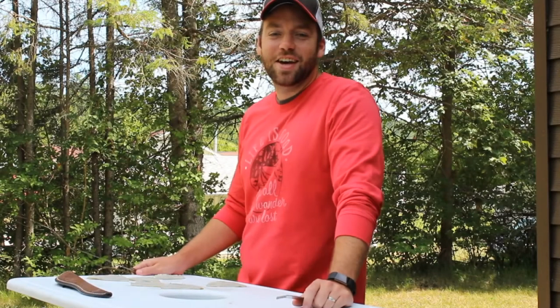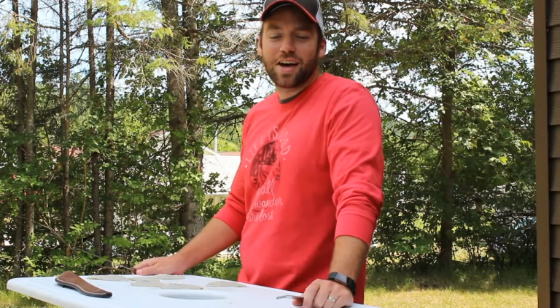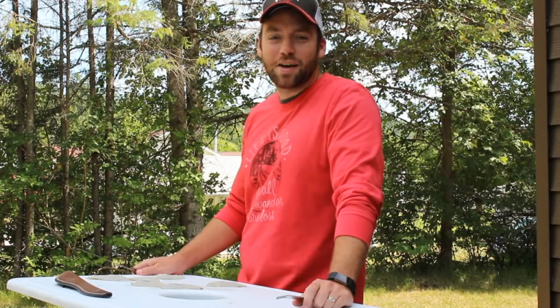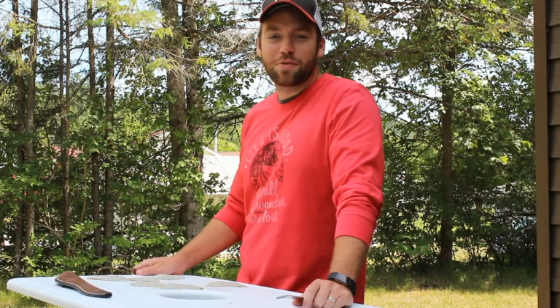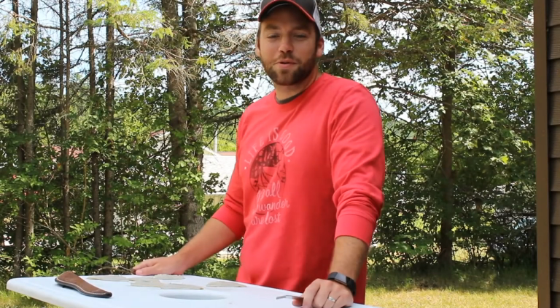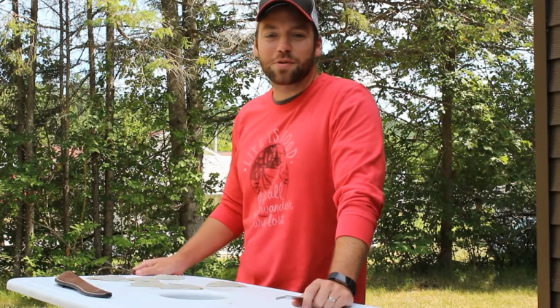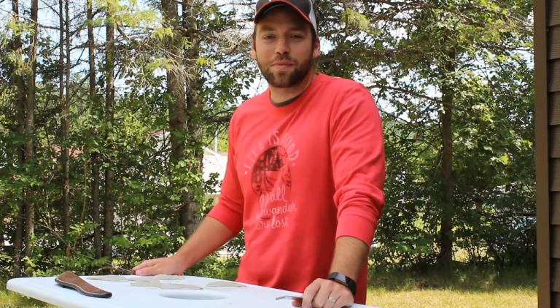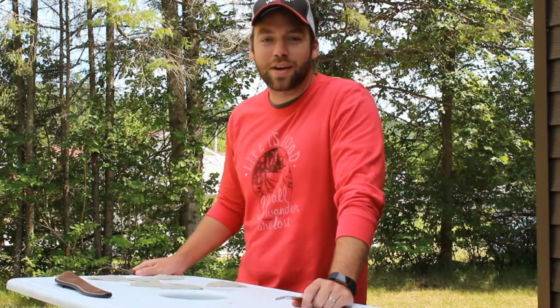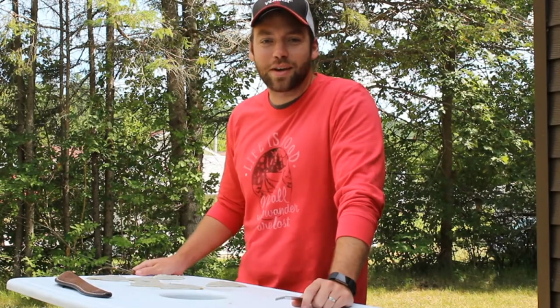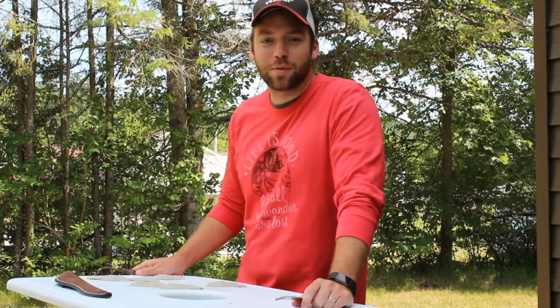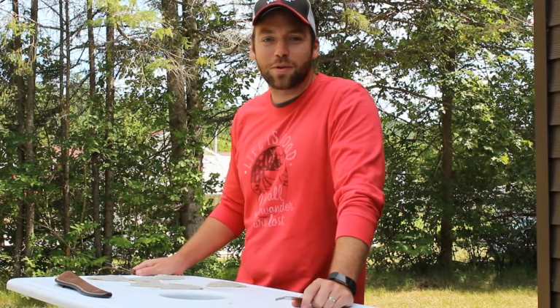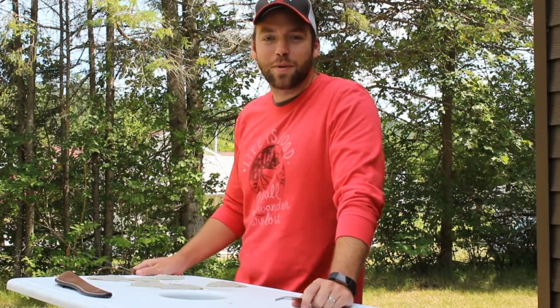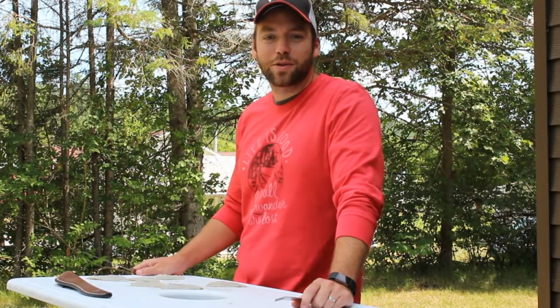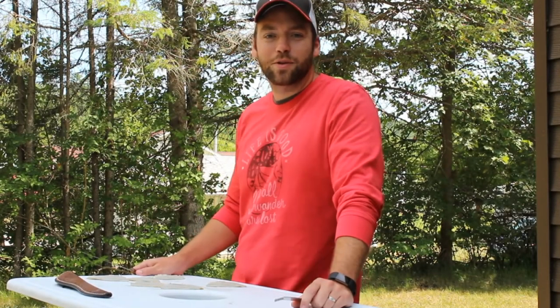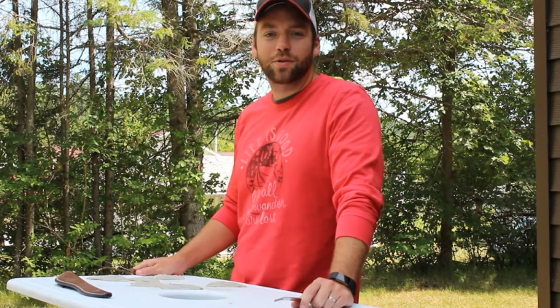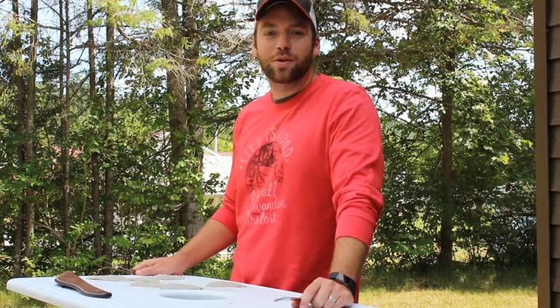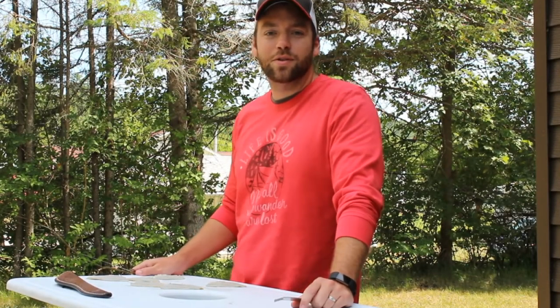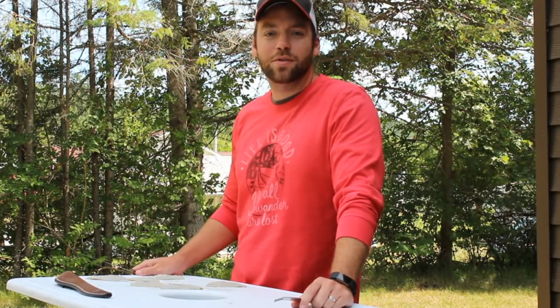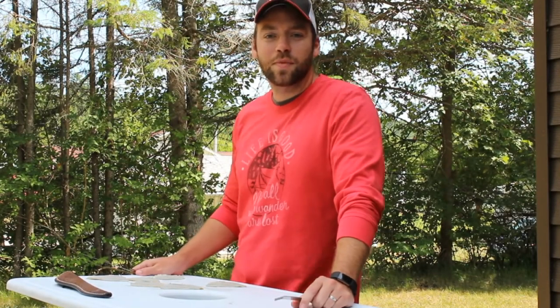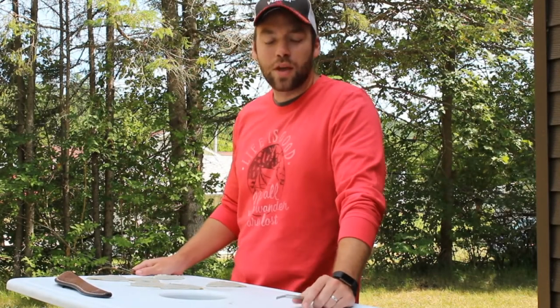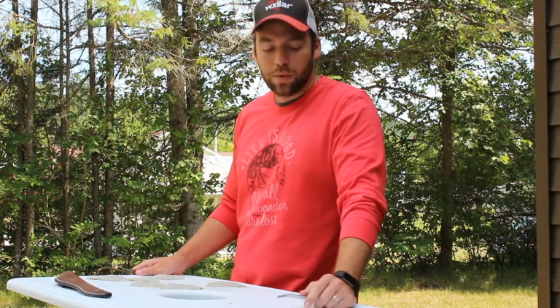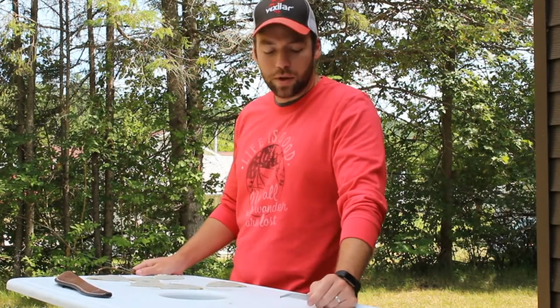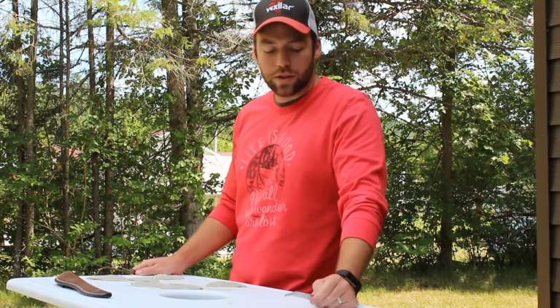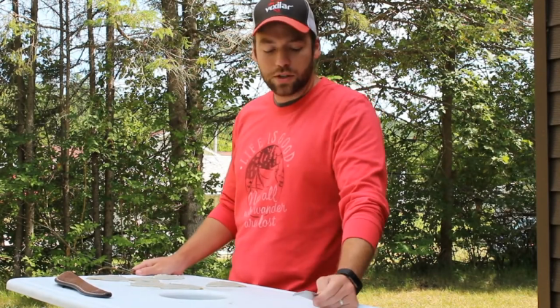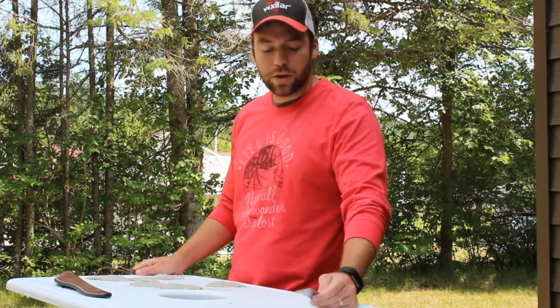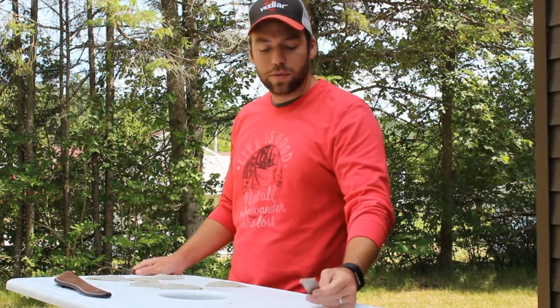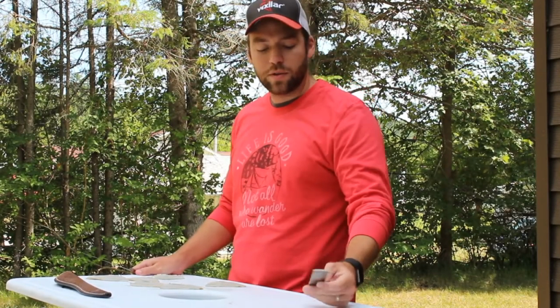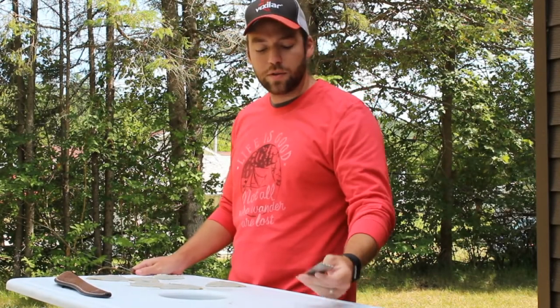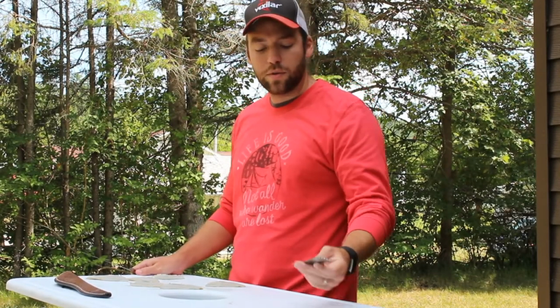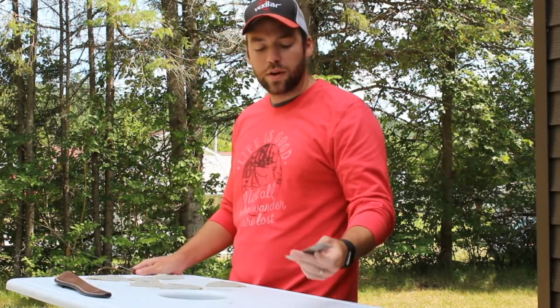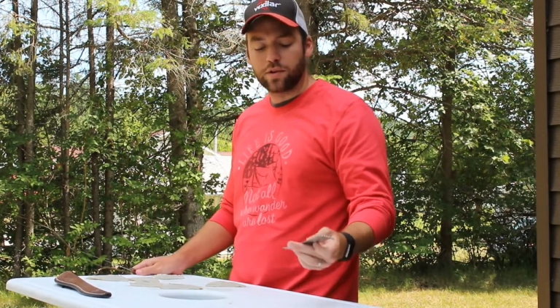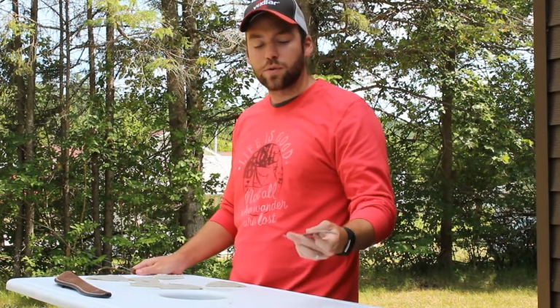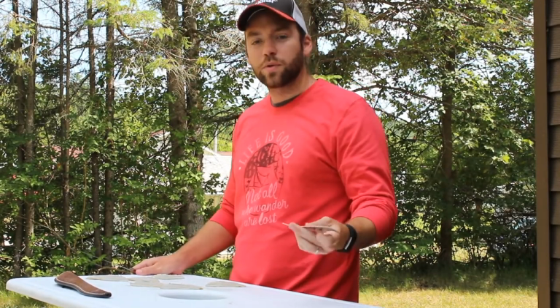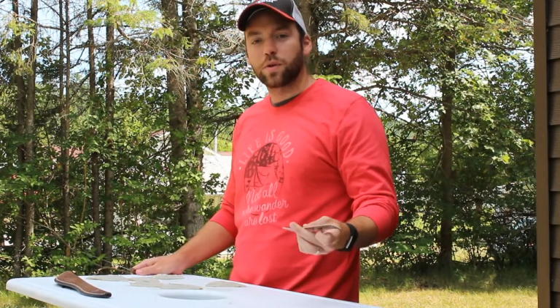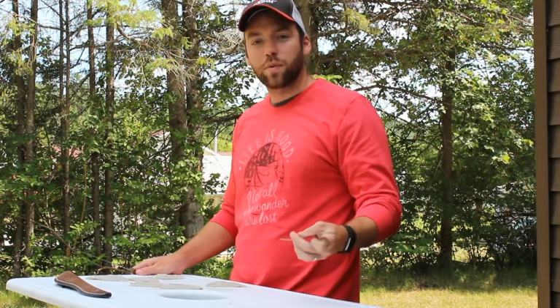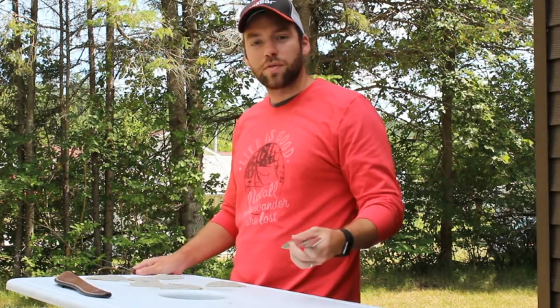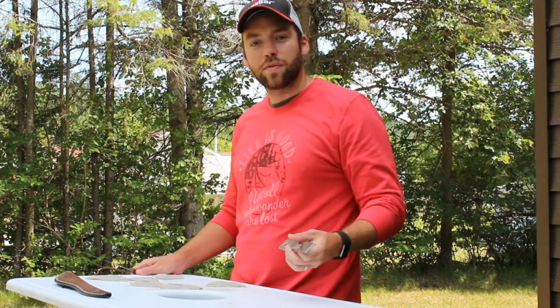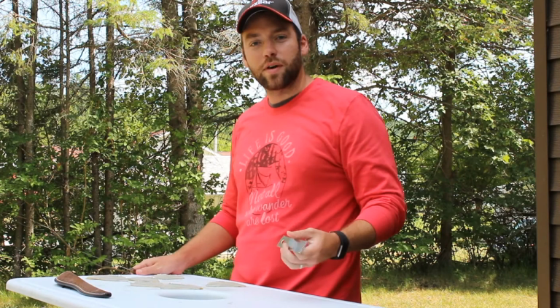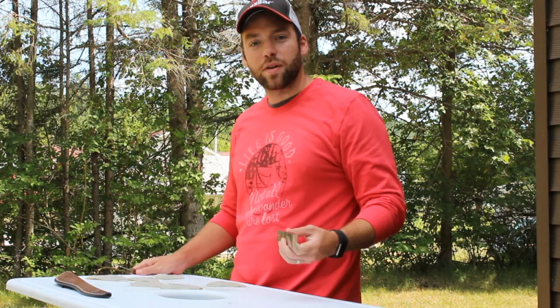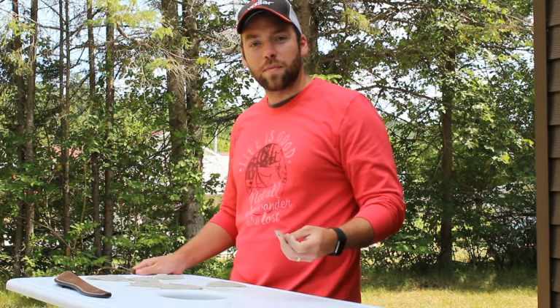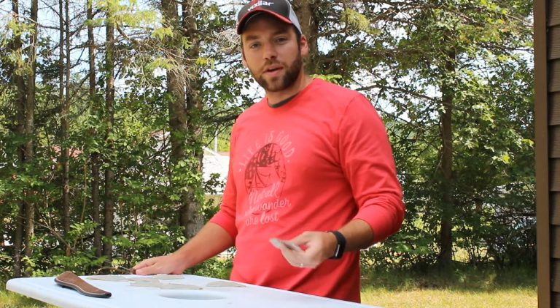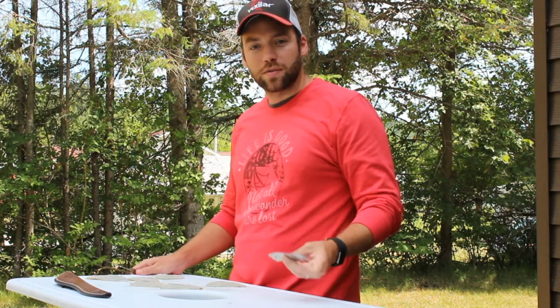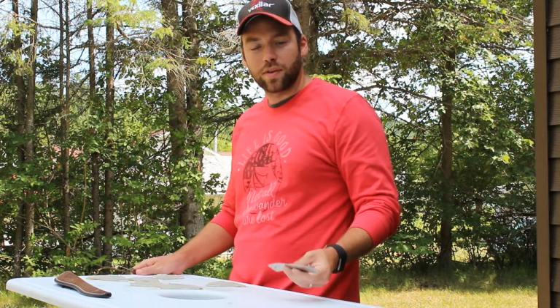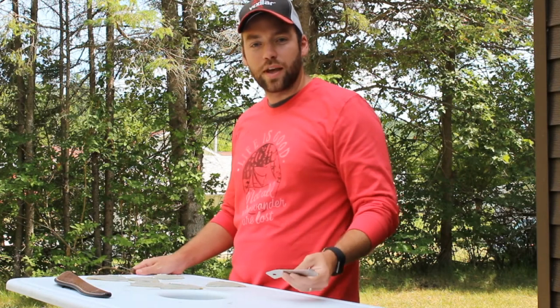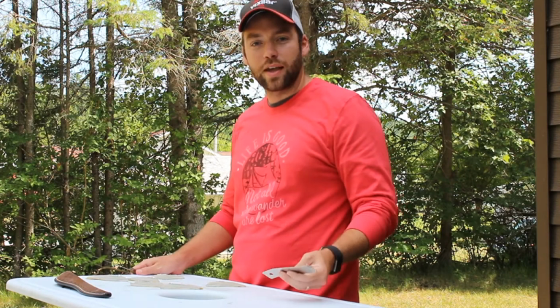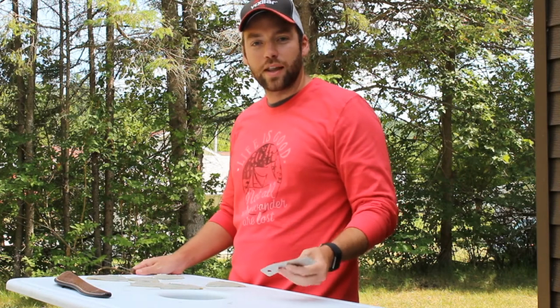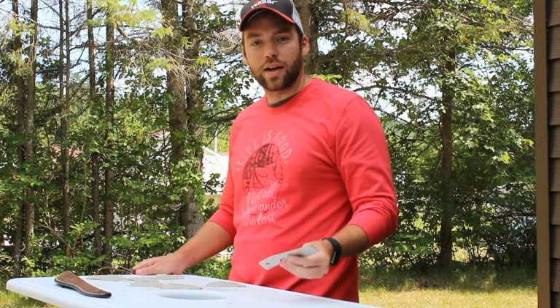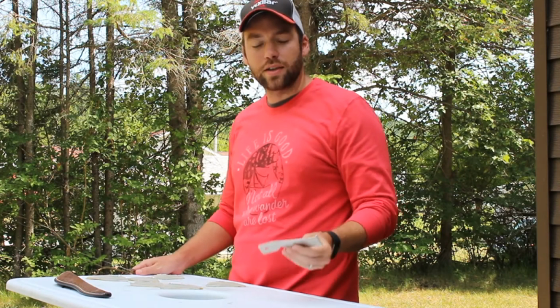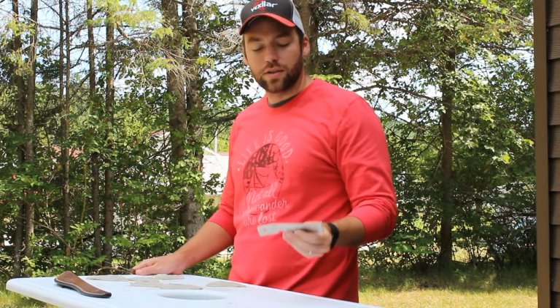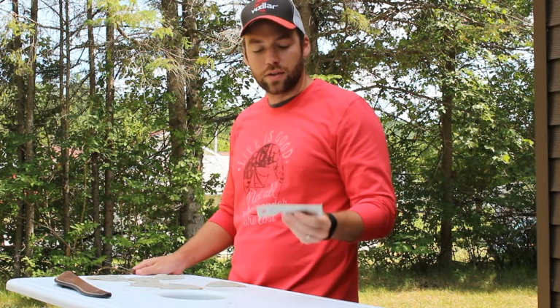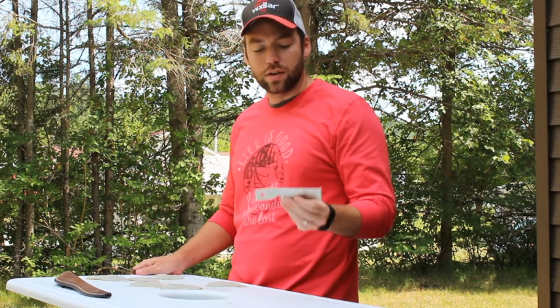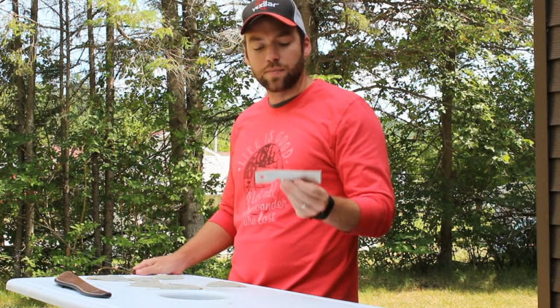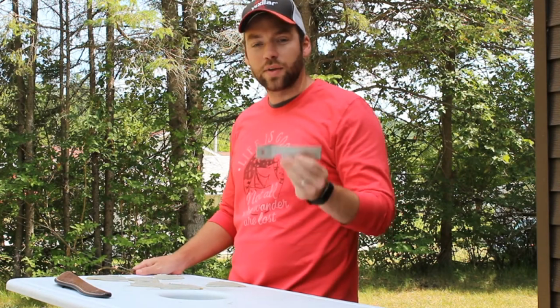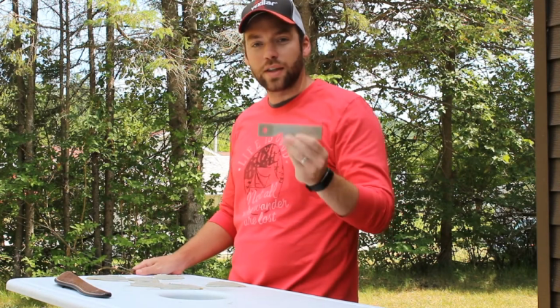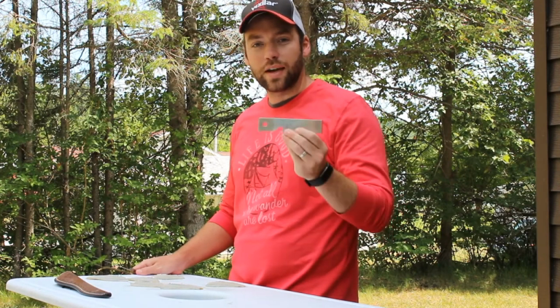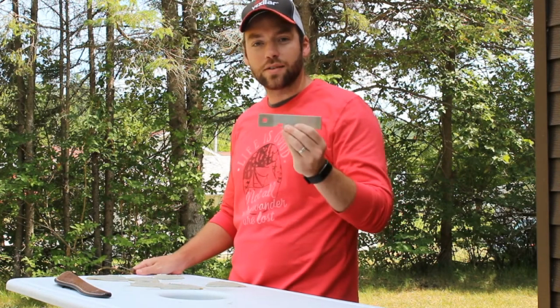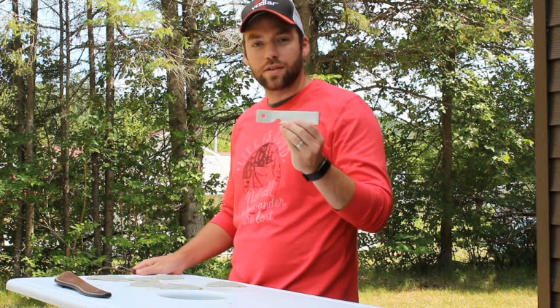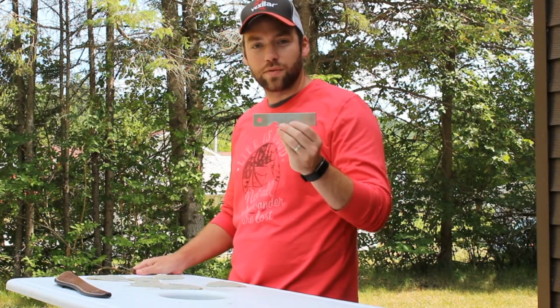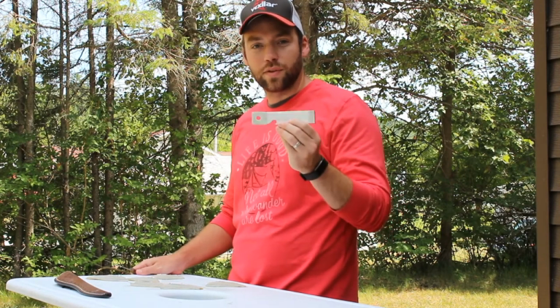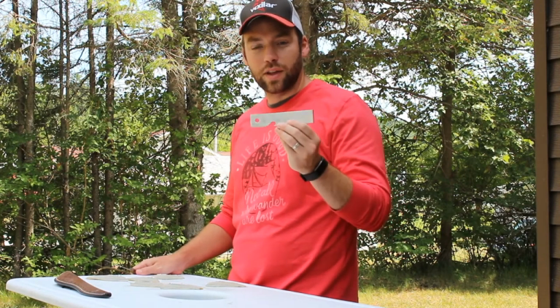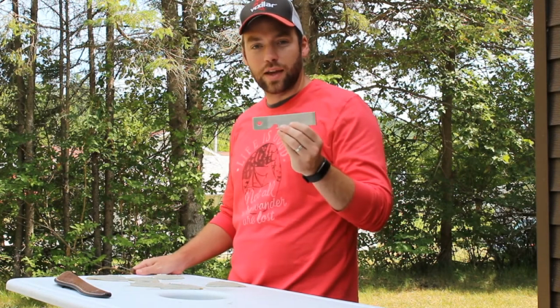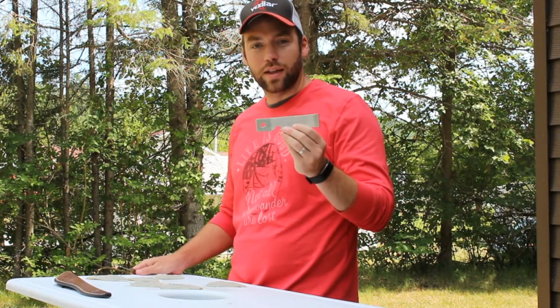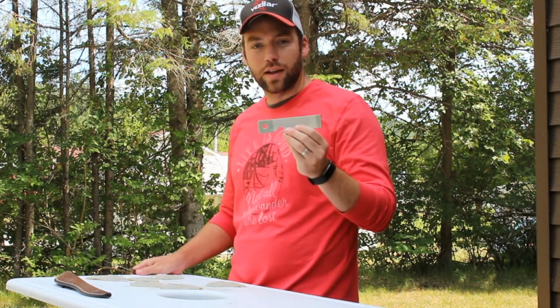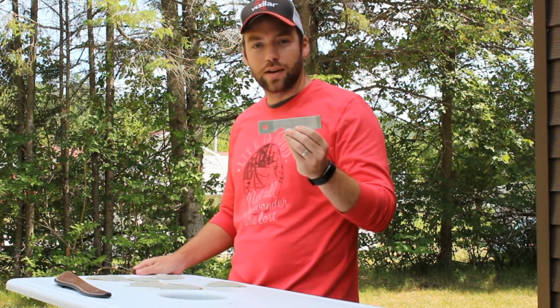Hi folks, Mike here with You Betcha Outdoors. We're going to share with you a tool that we've found that makes filleting a lot easier, and that is the fillet claw.